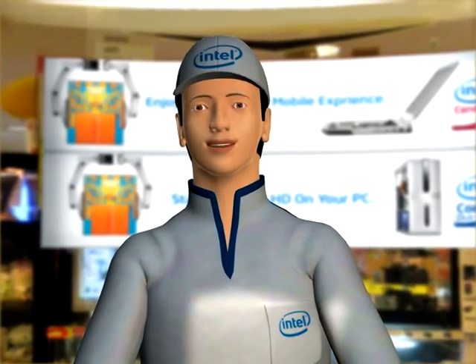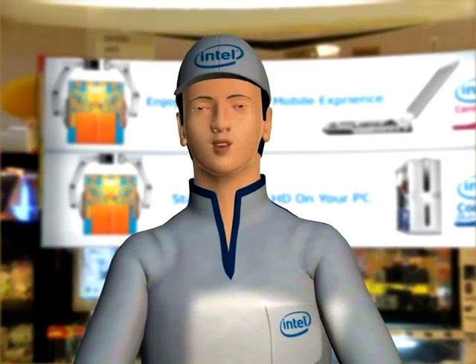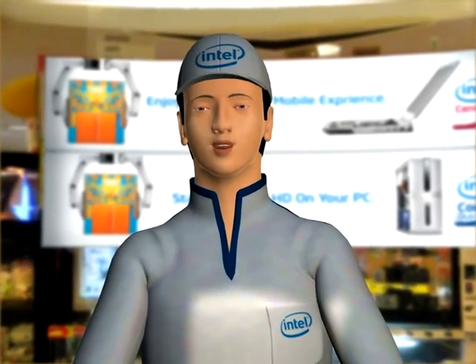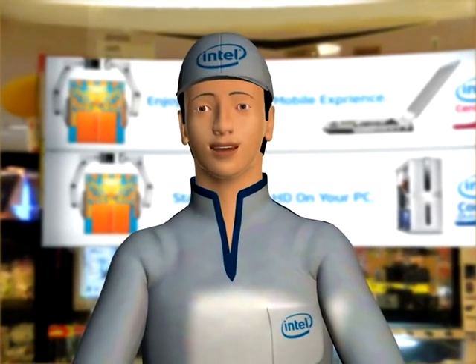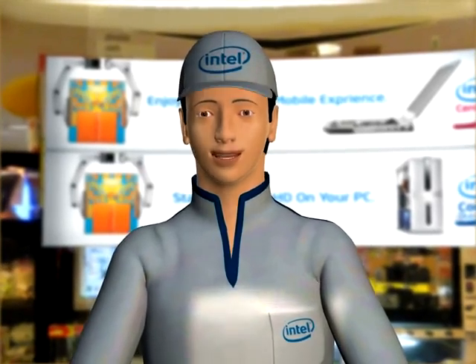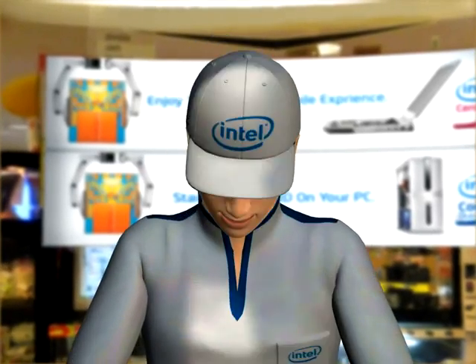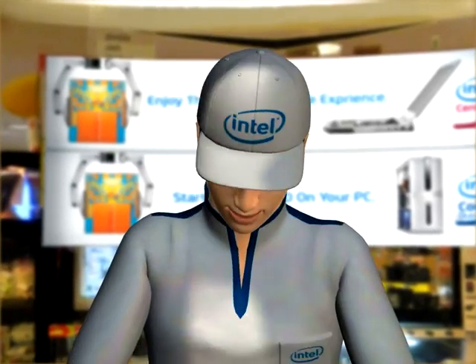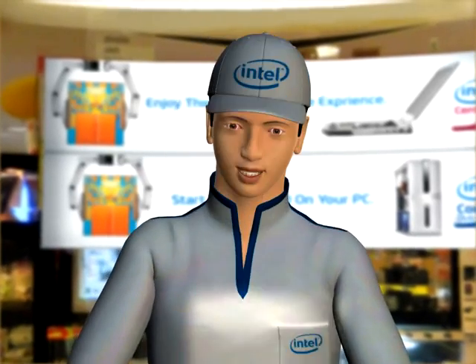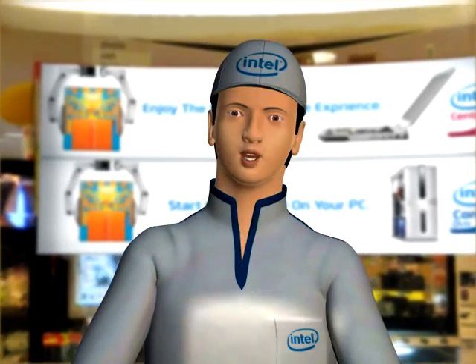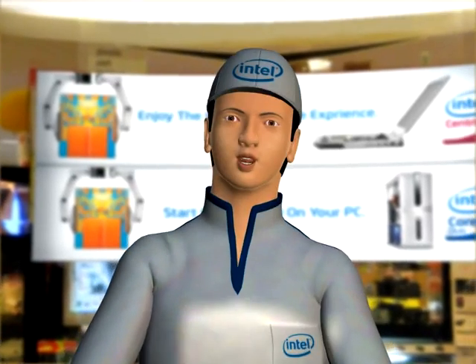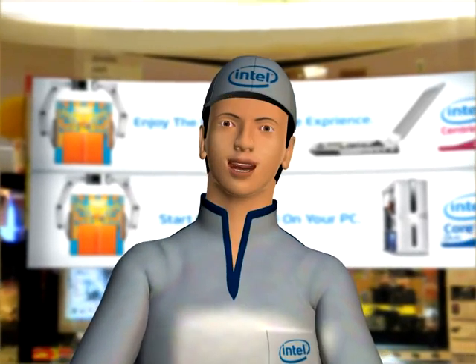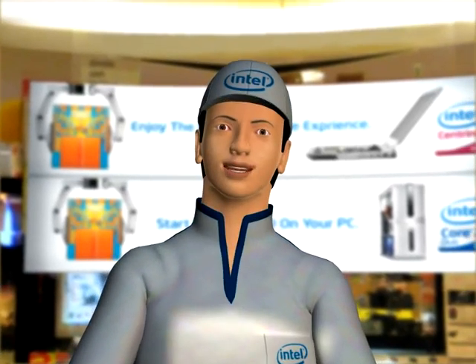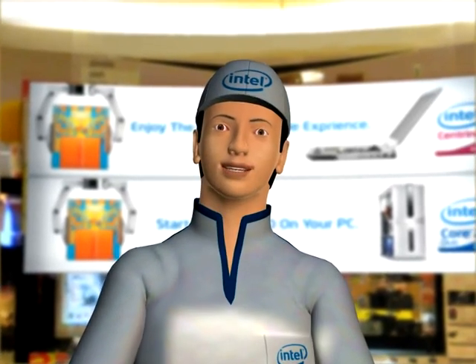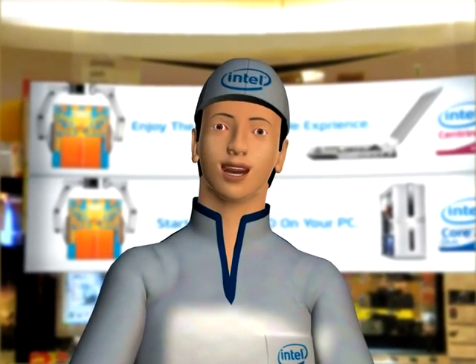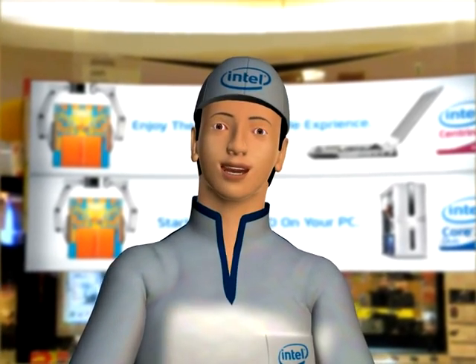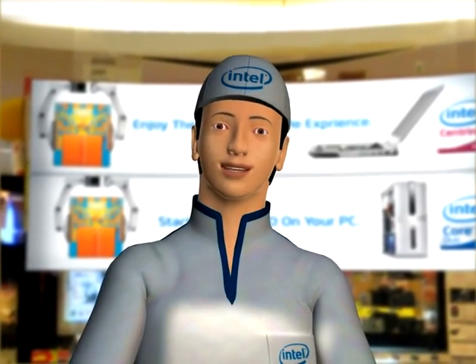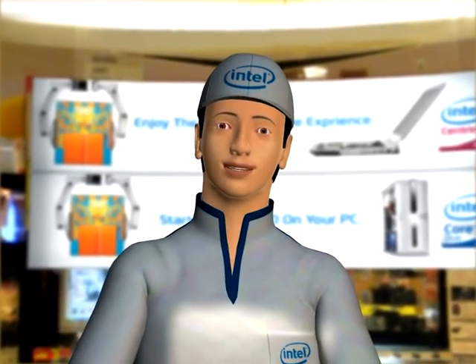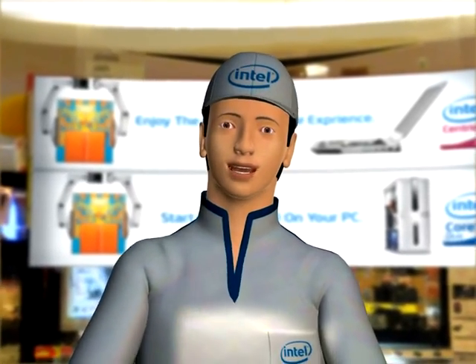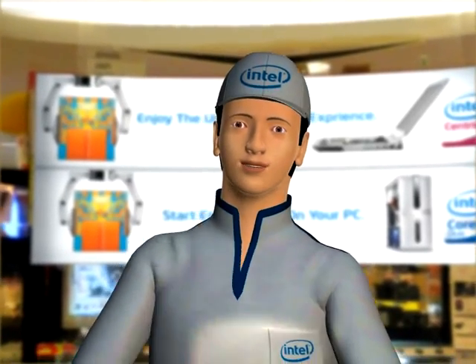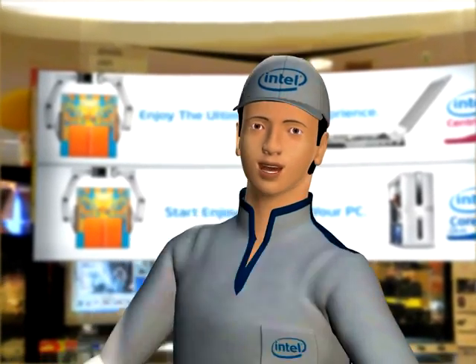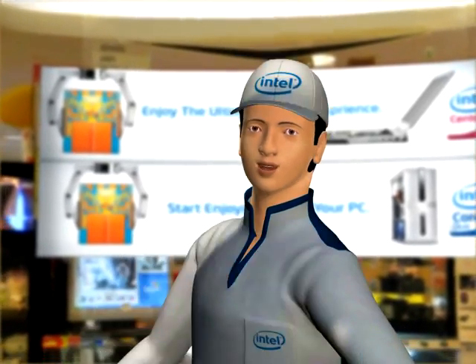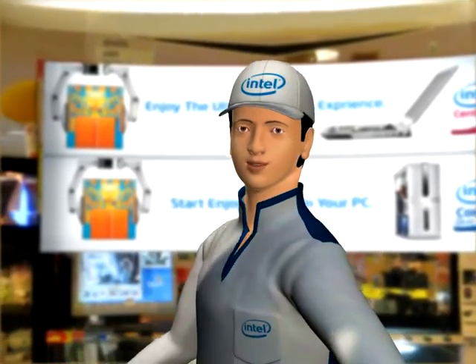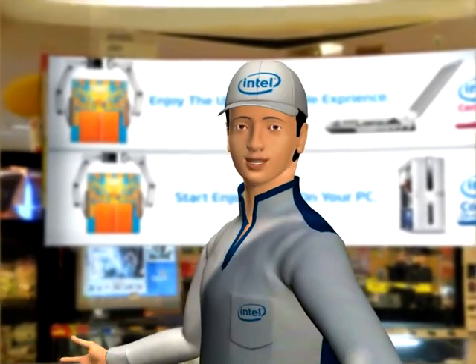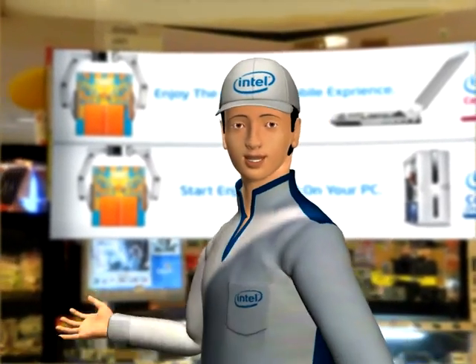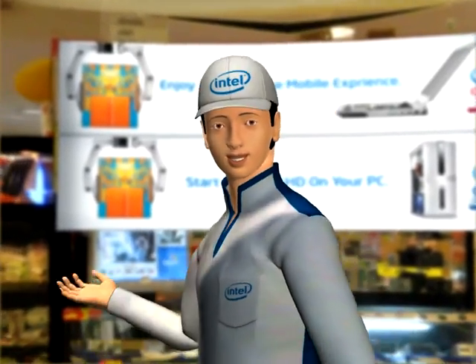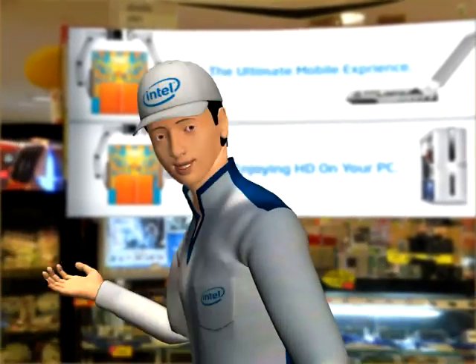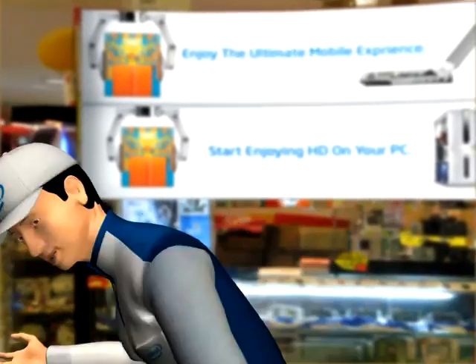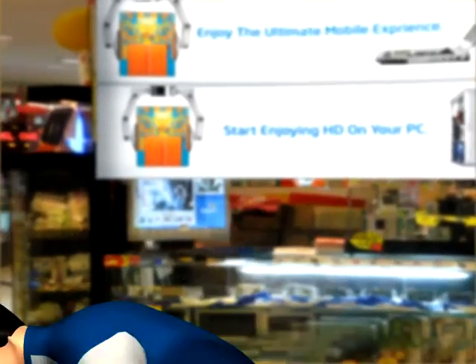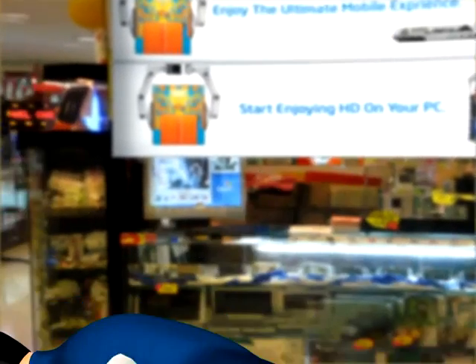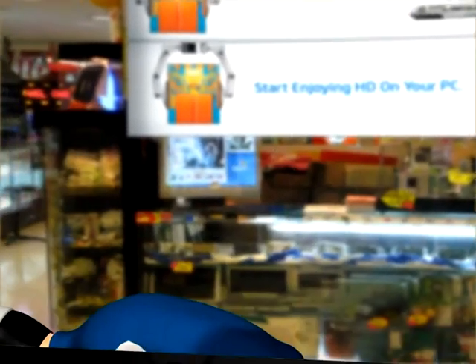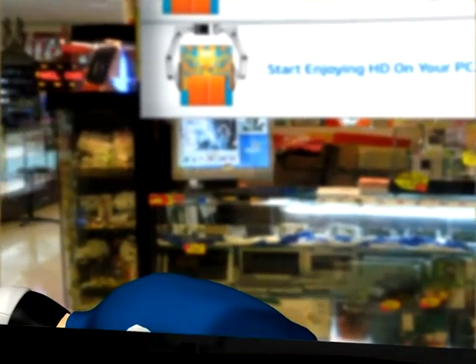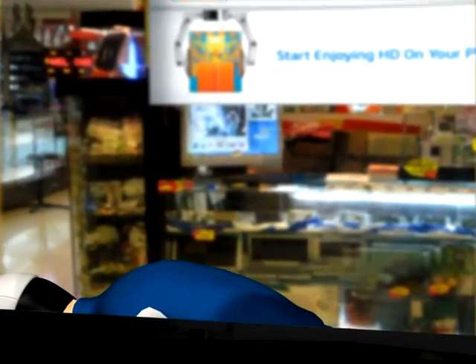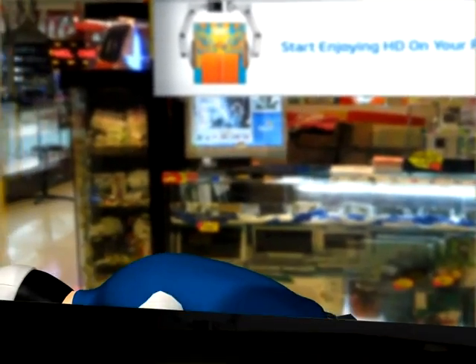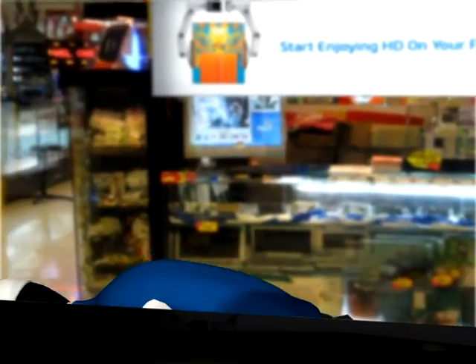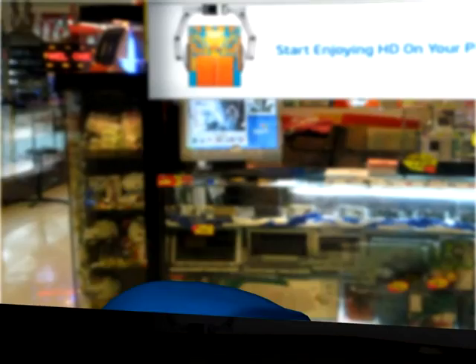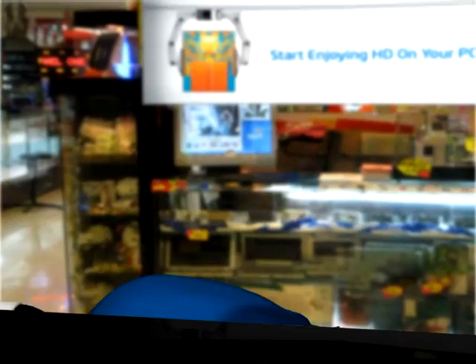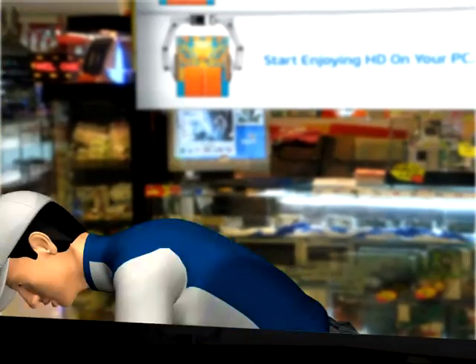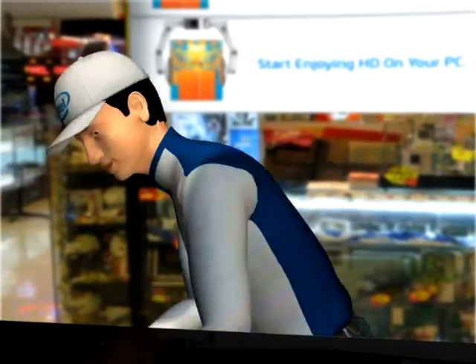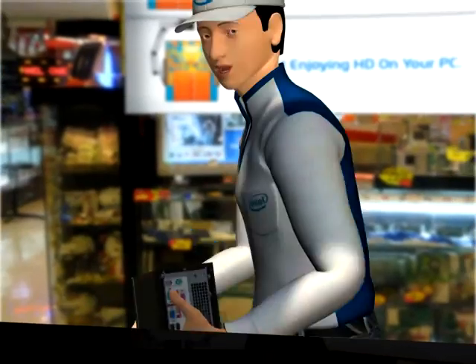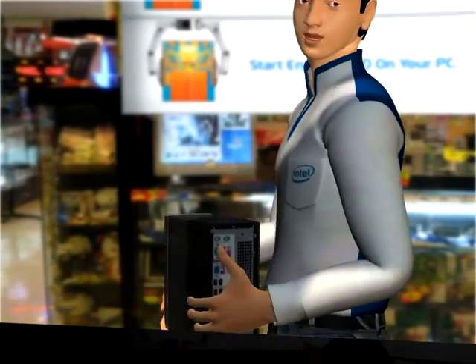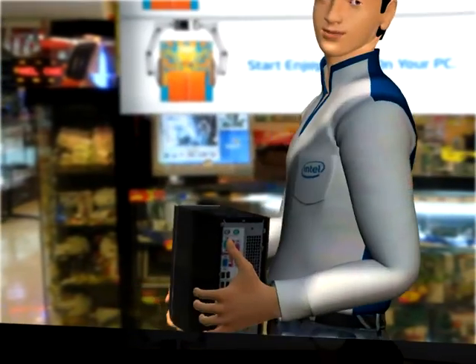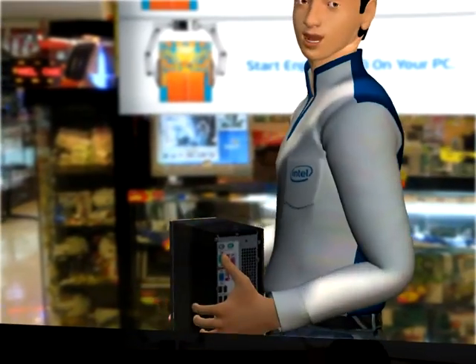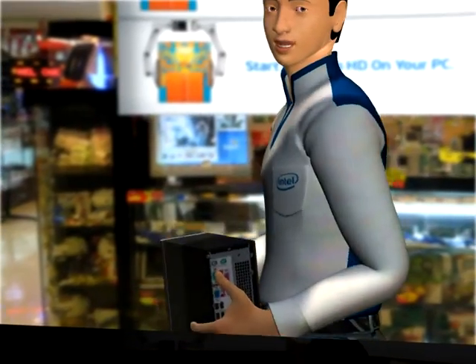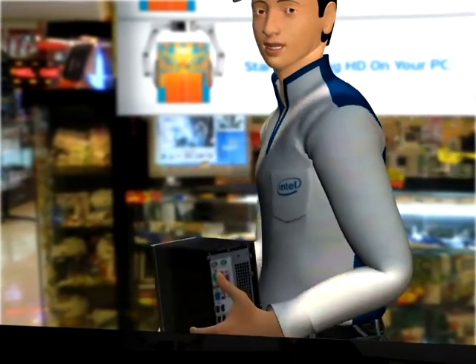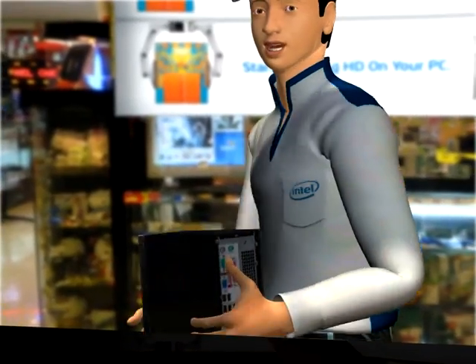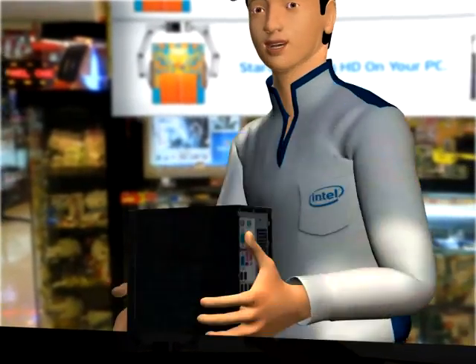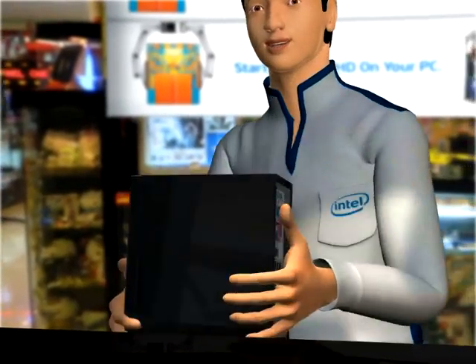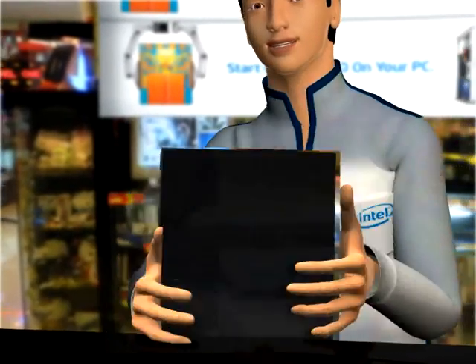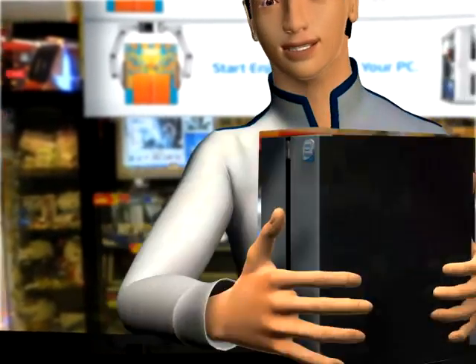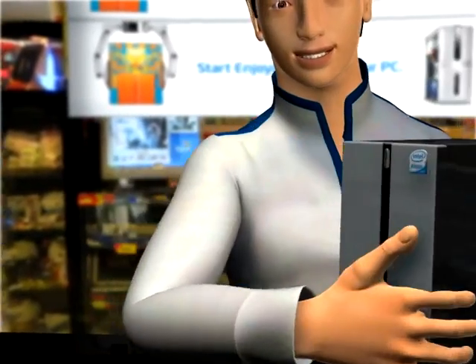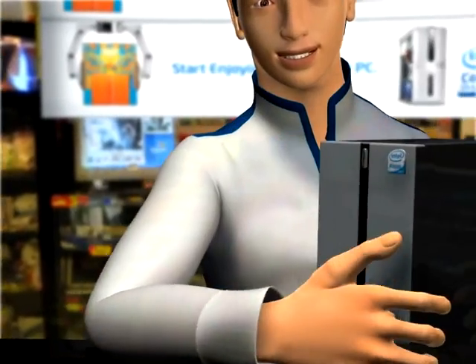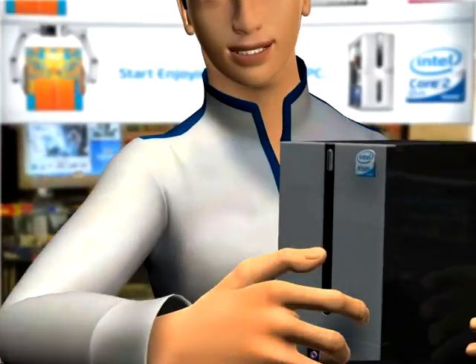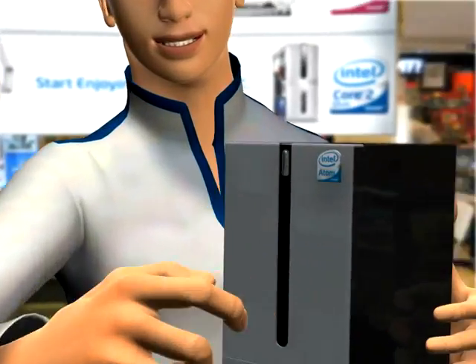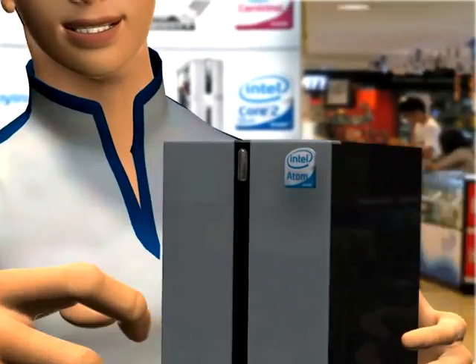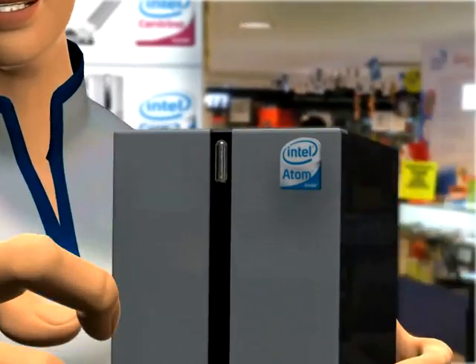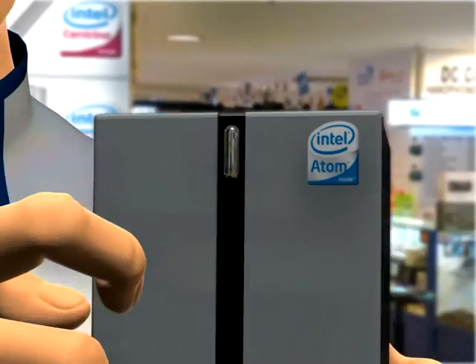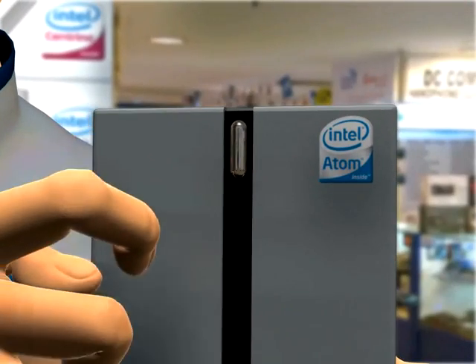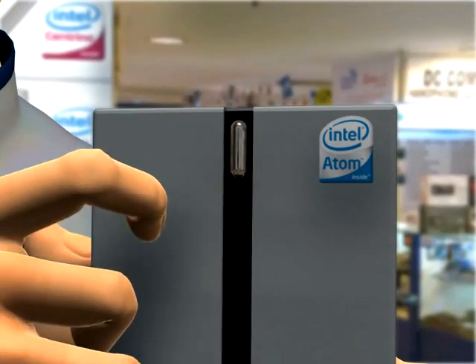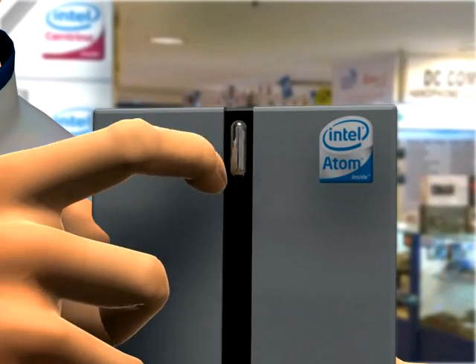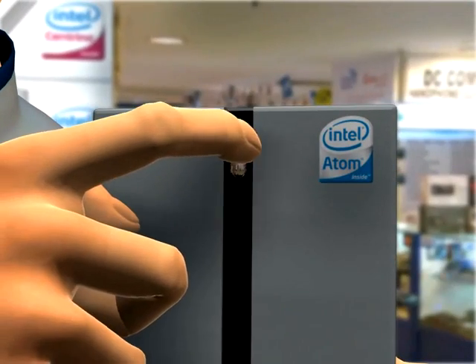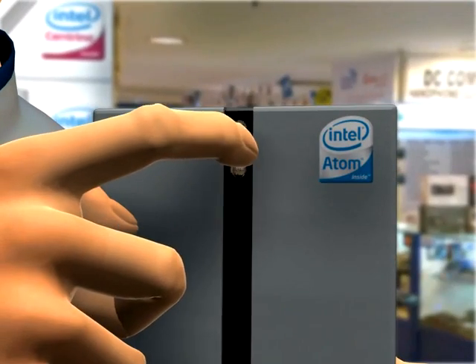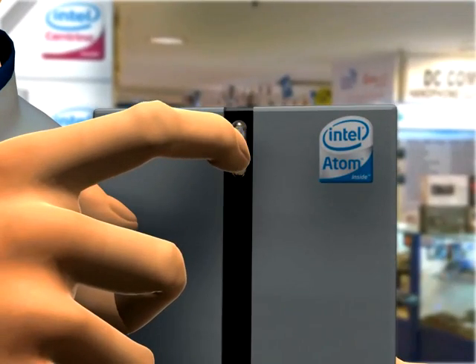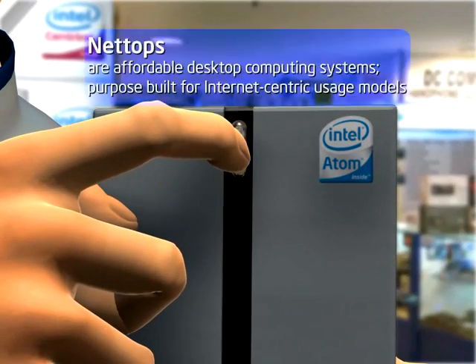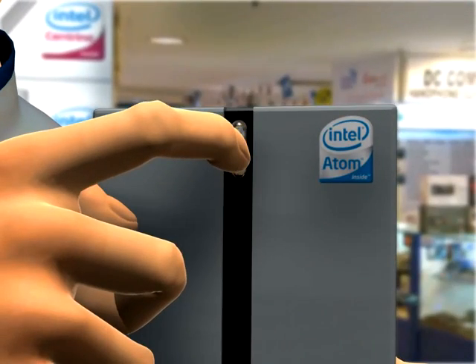Then today is your lucky day. Come along with me and let me show you a nettop powered by the latest Intel Essential Series Desktop Board.